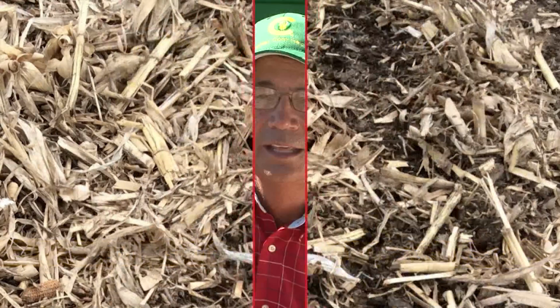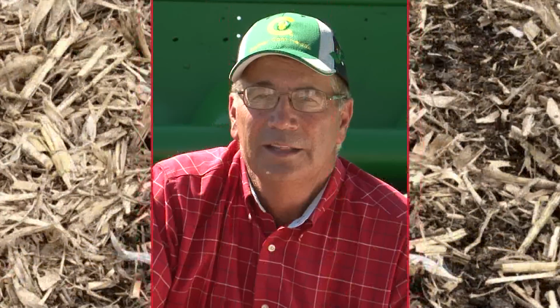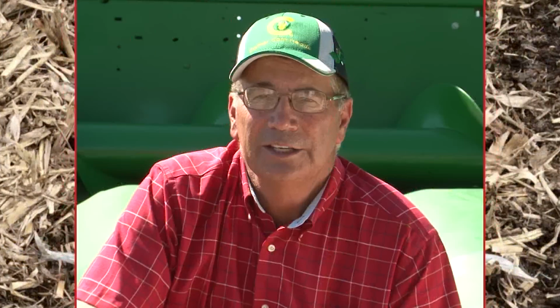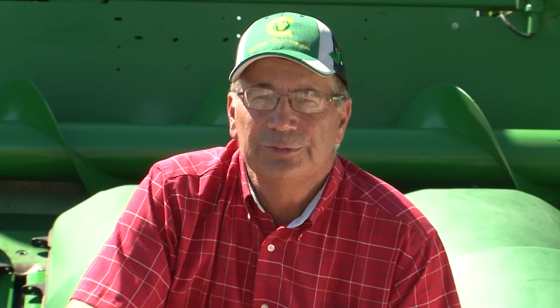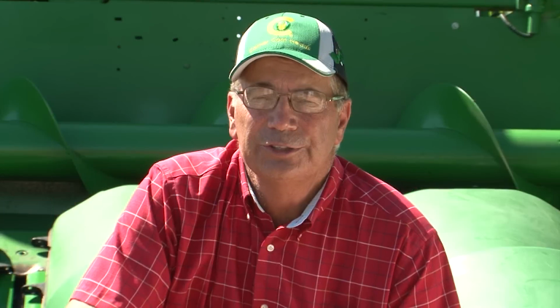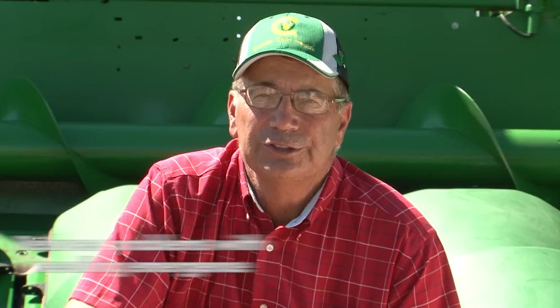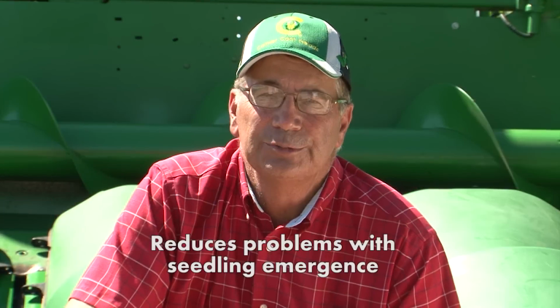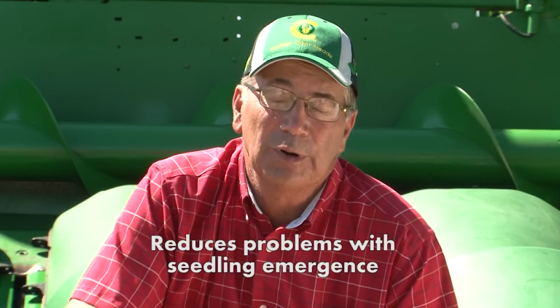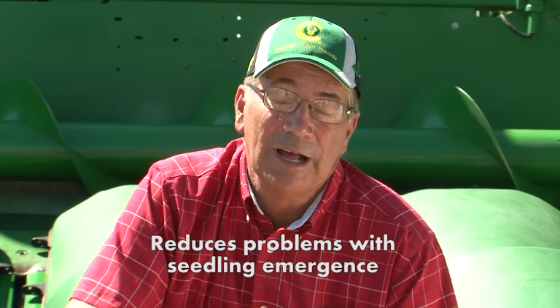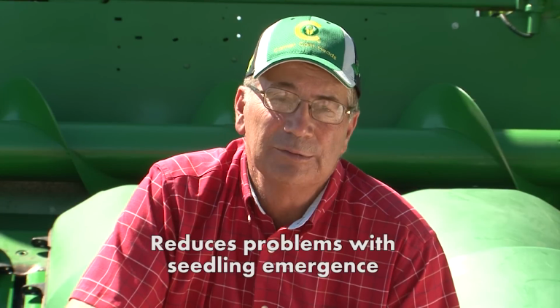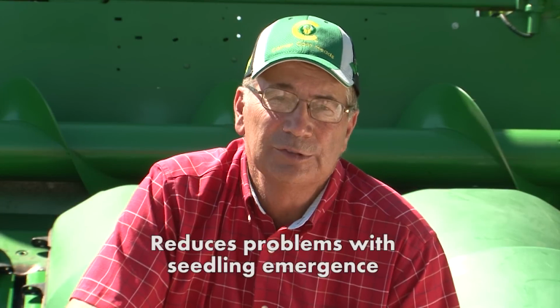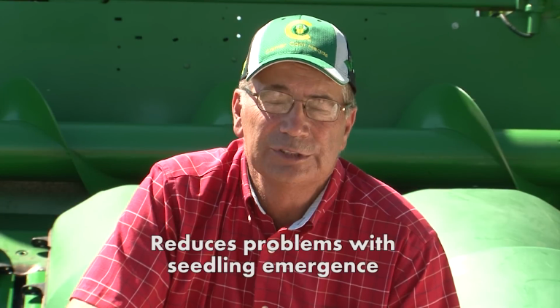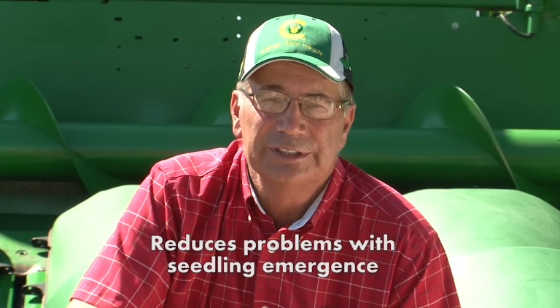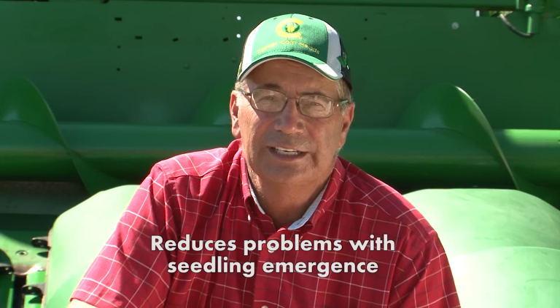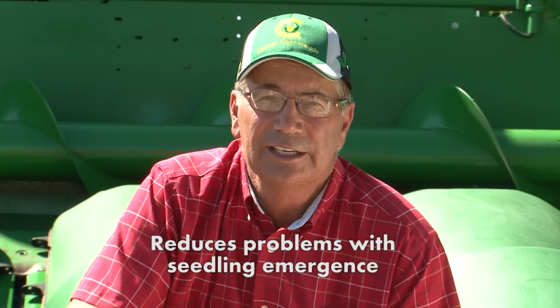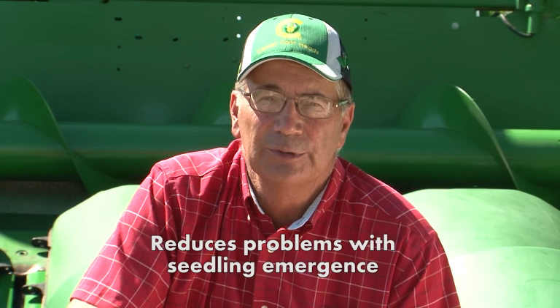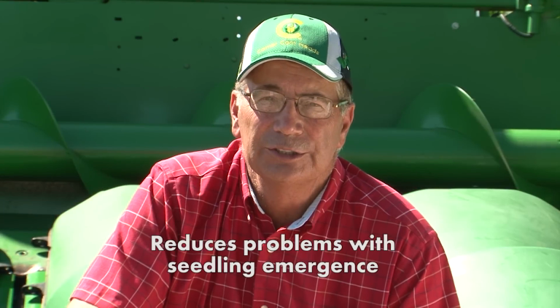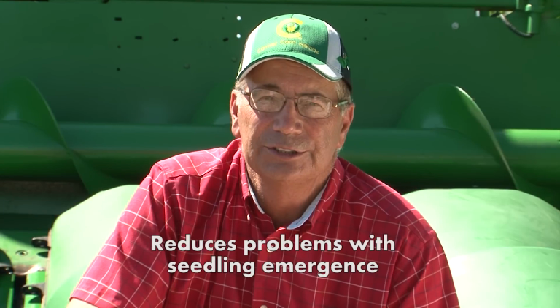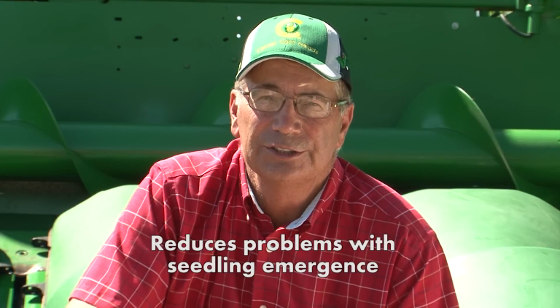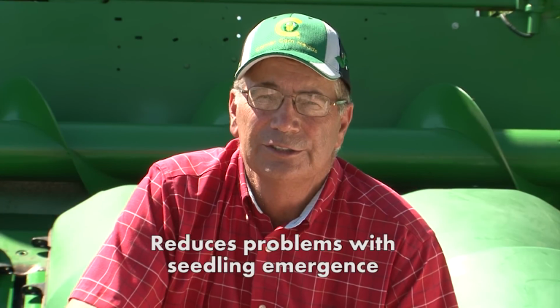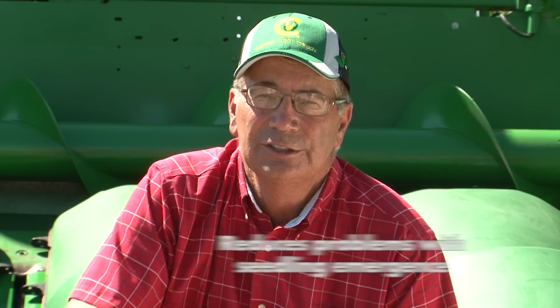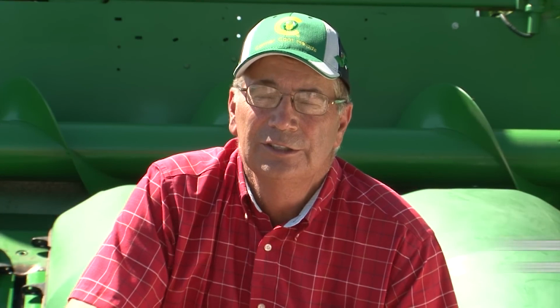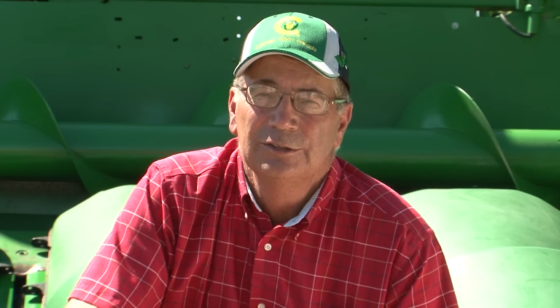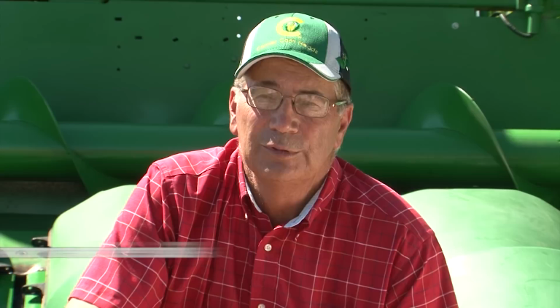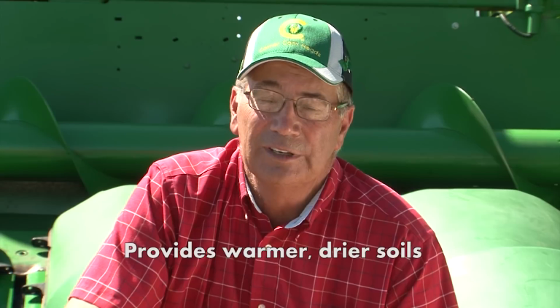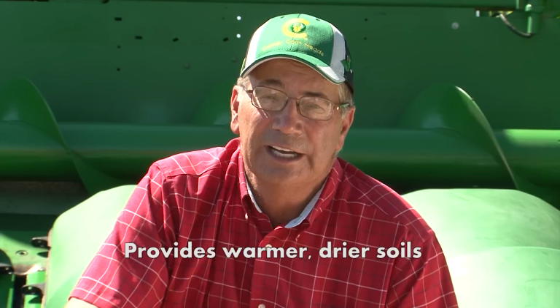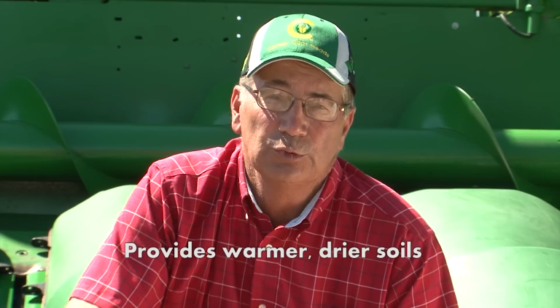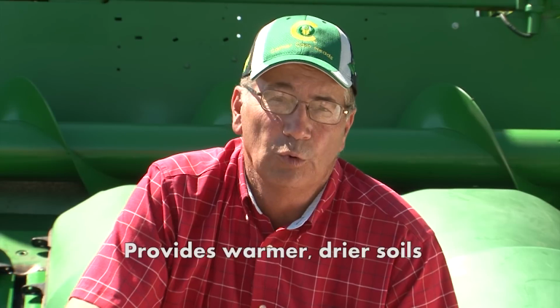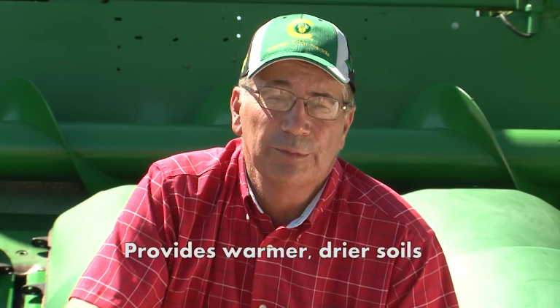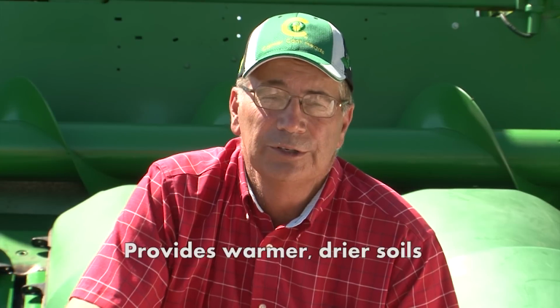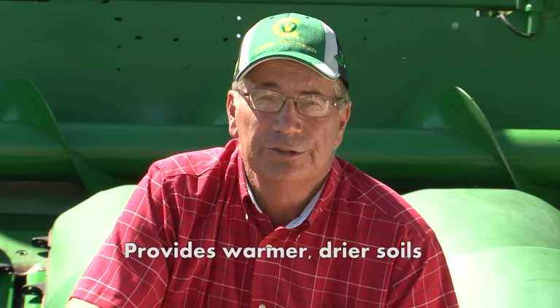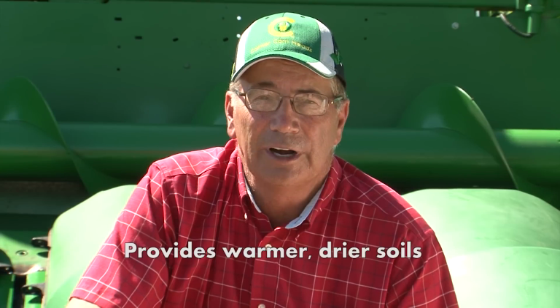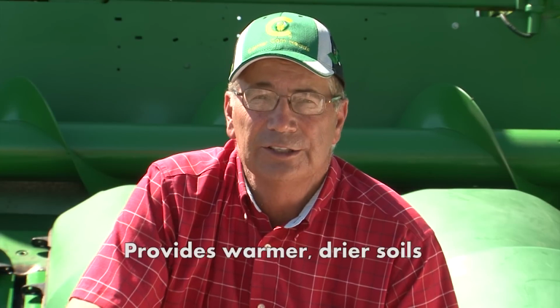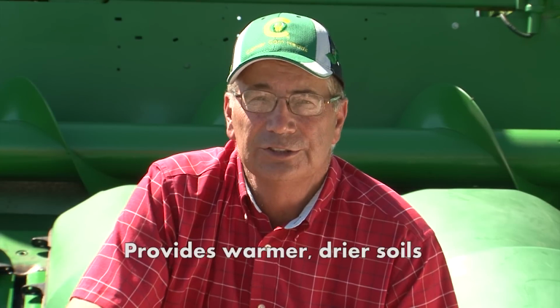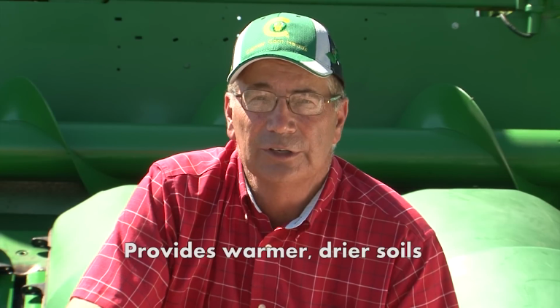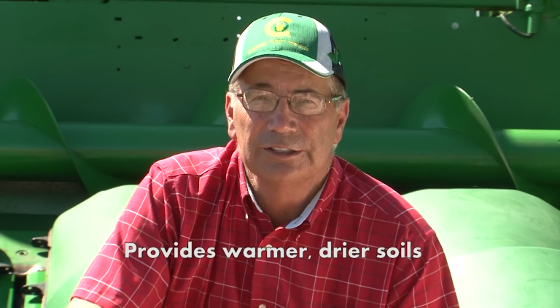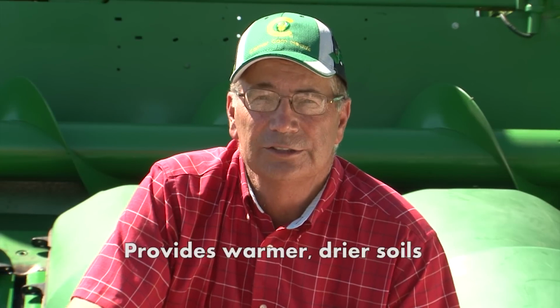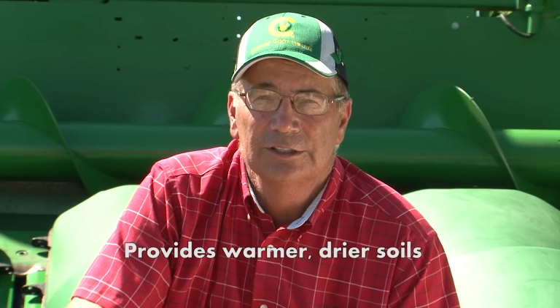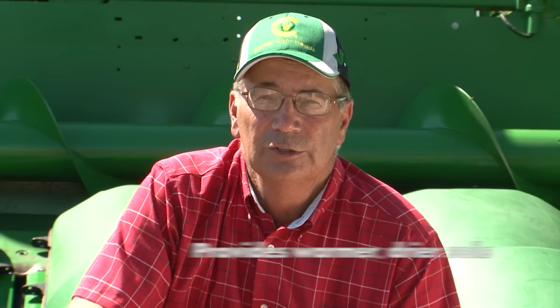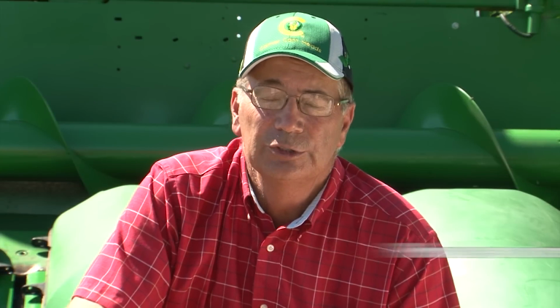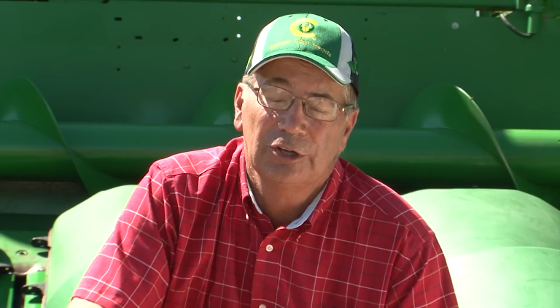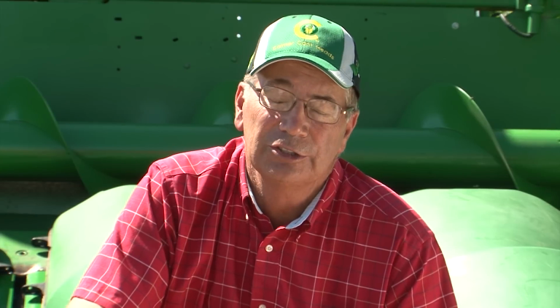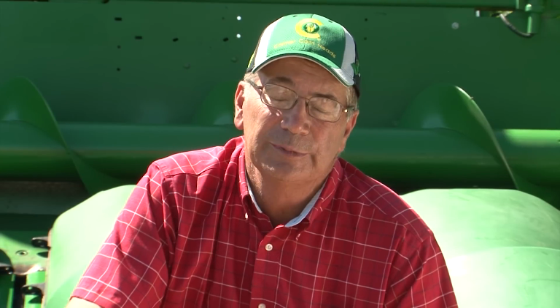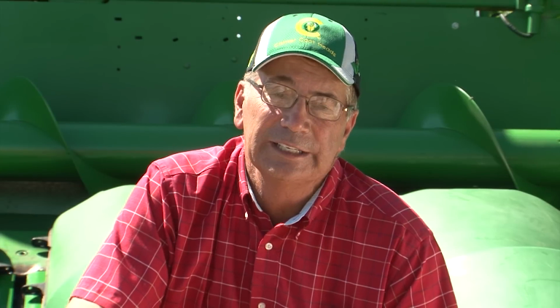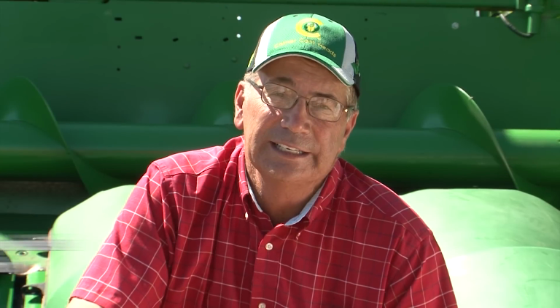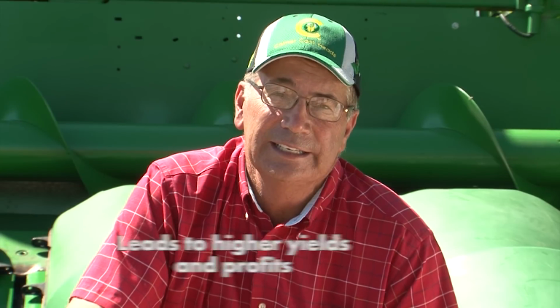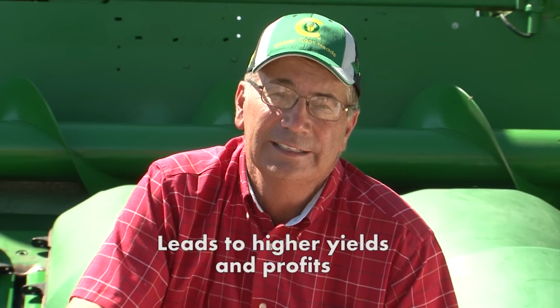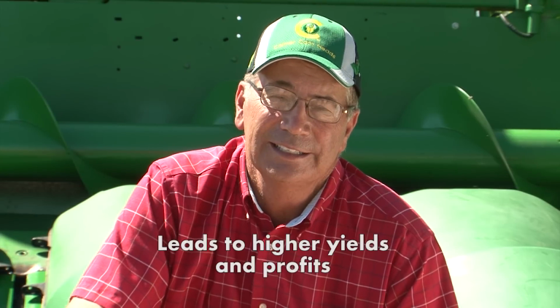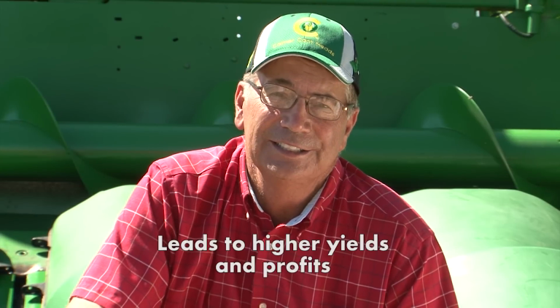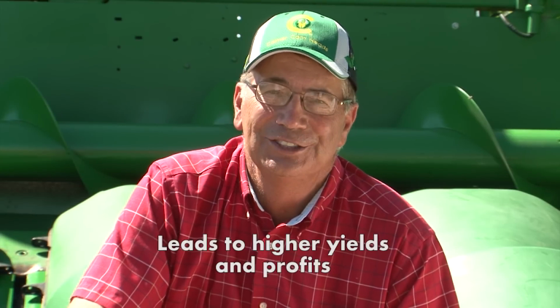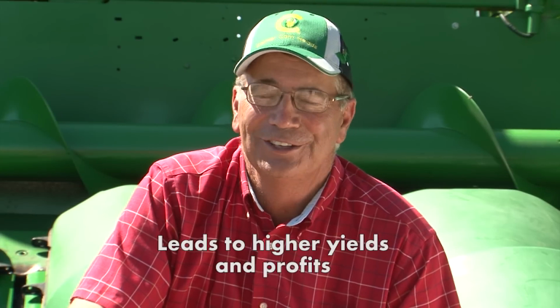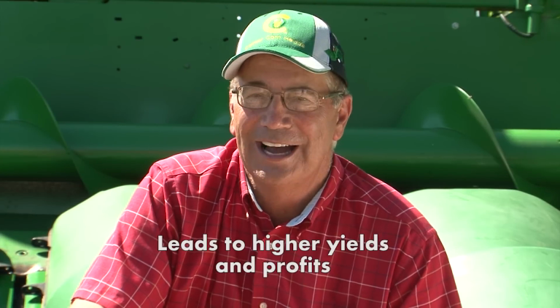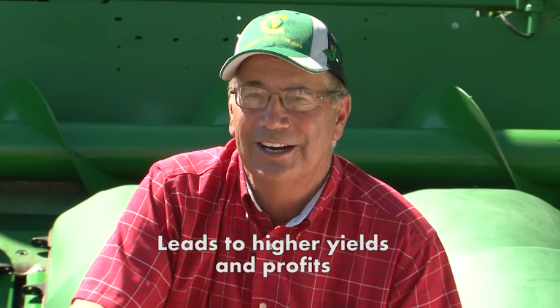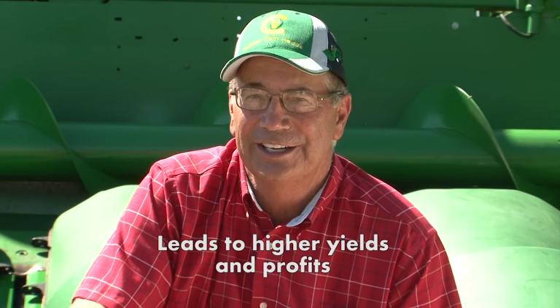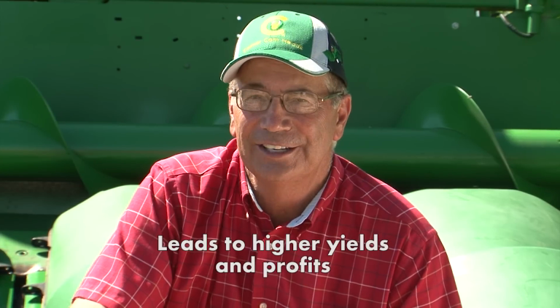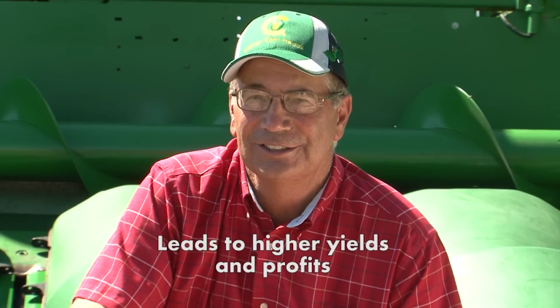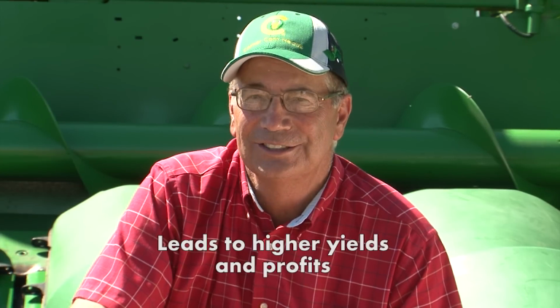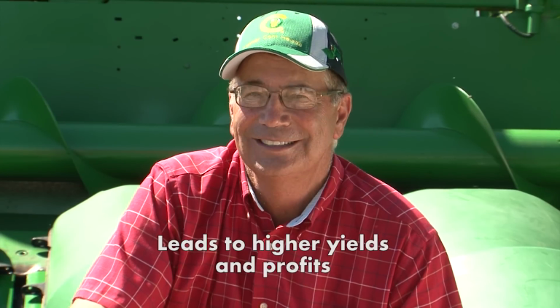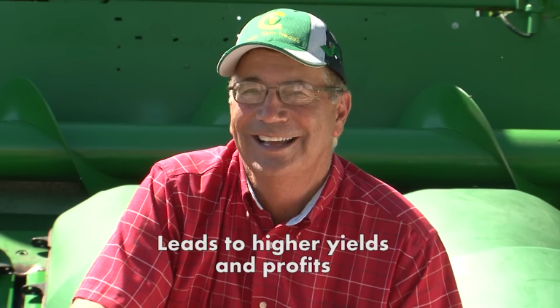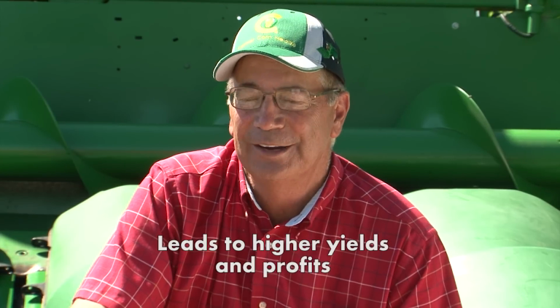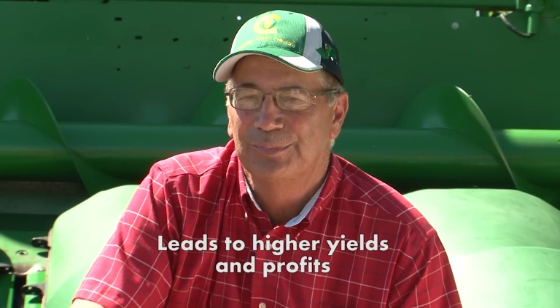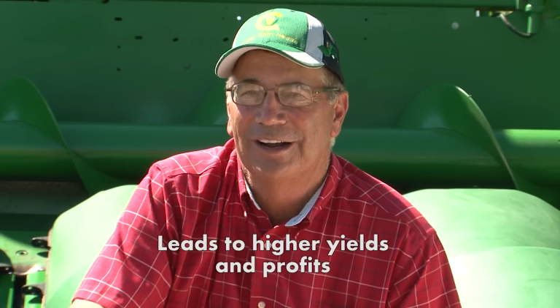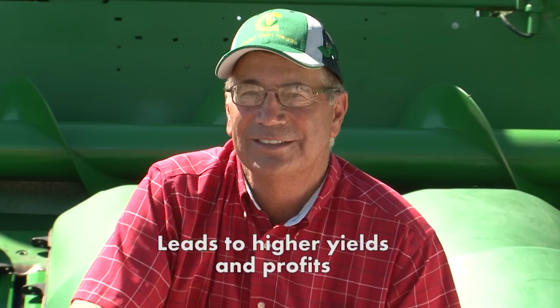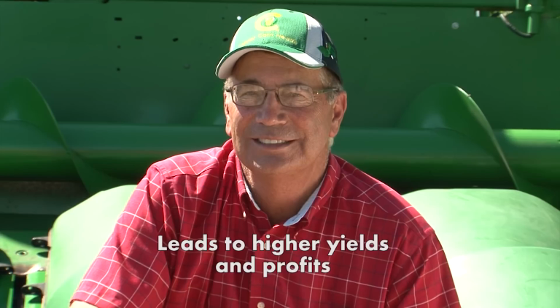This reduces problems with seedling emergence, provides warmer, drier soils, which ultimately leads to higher yields and profits.